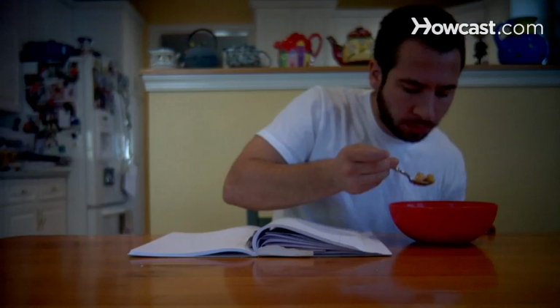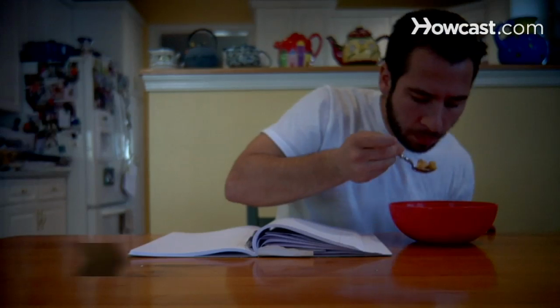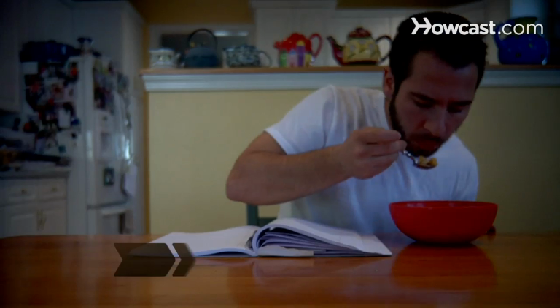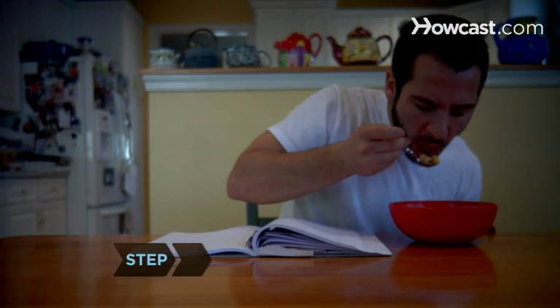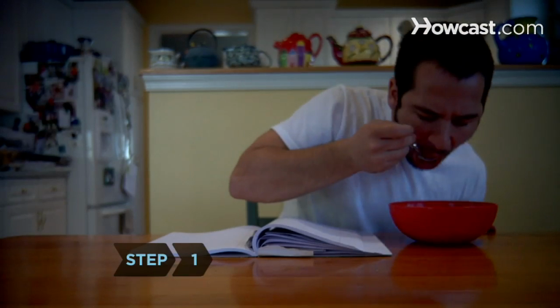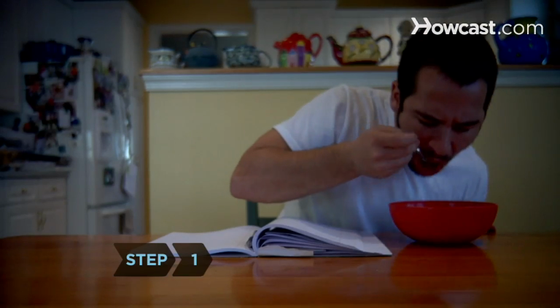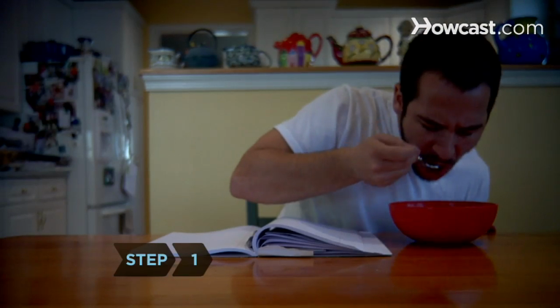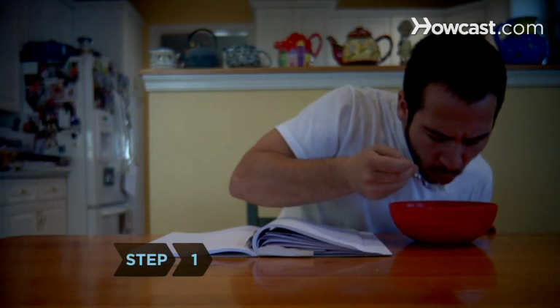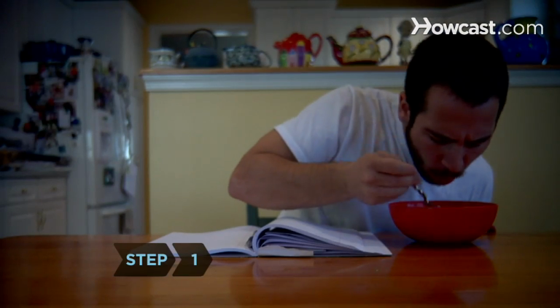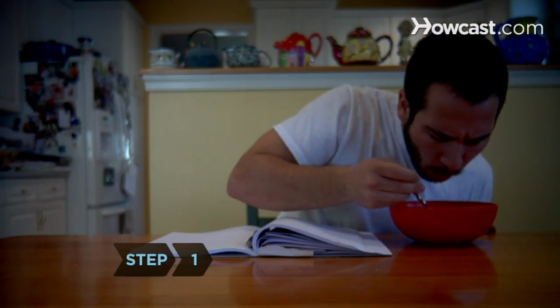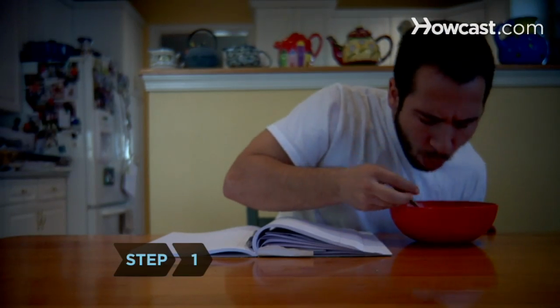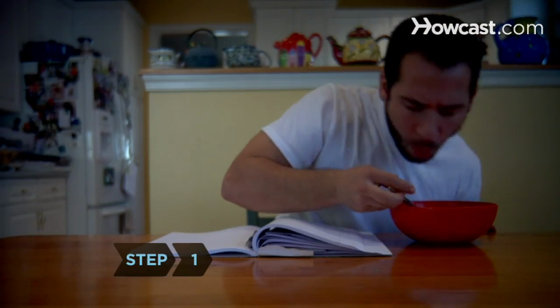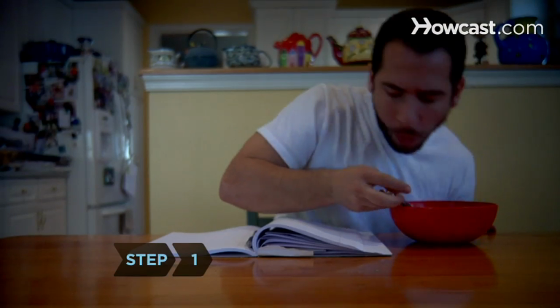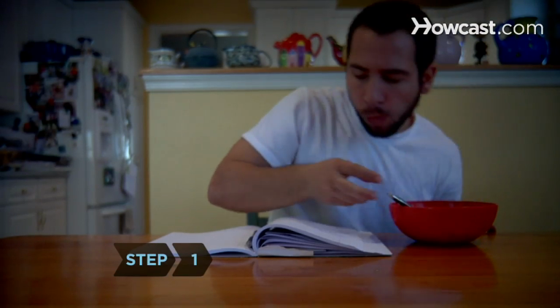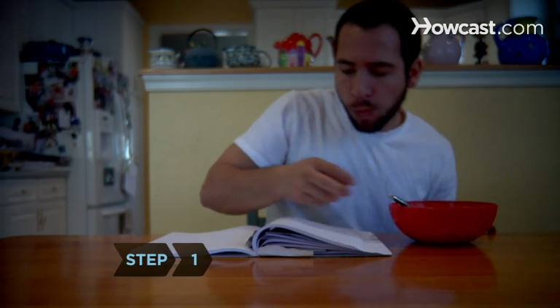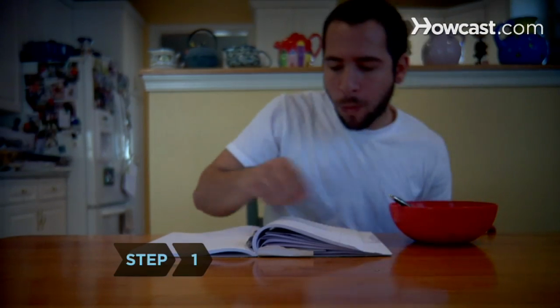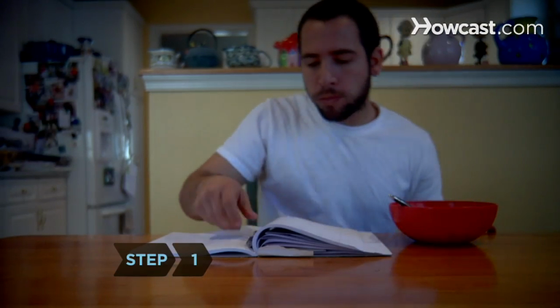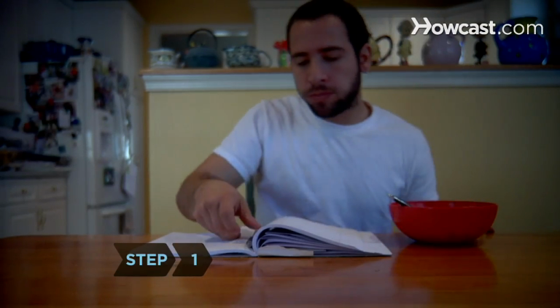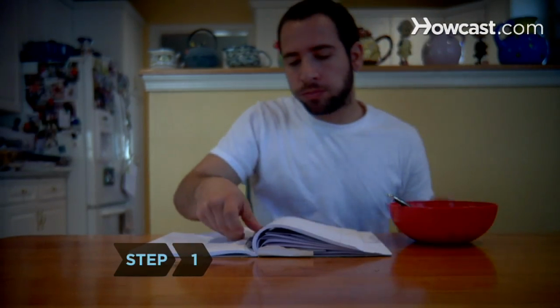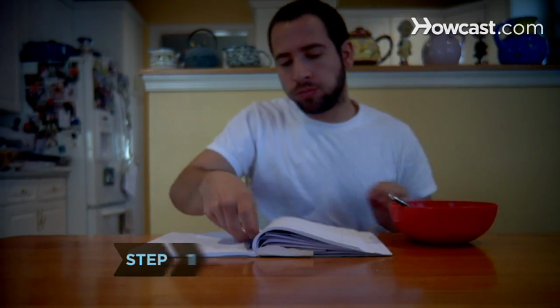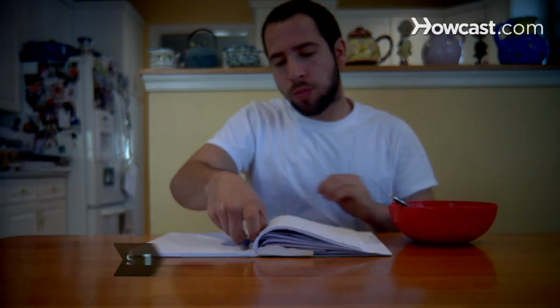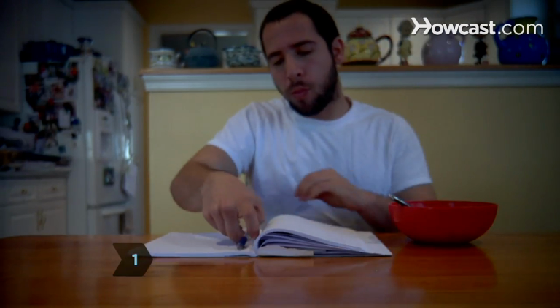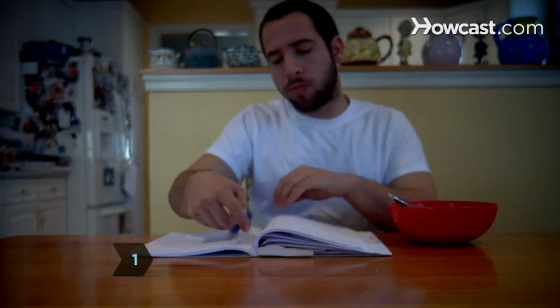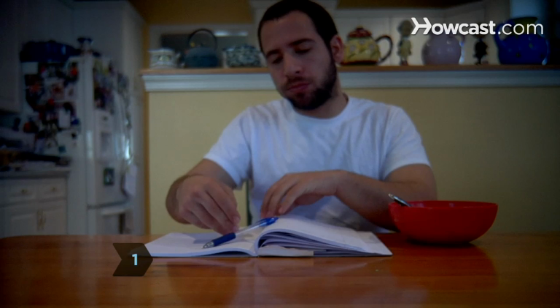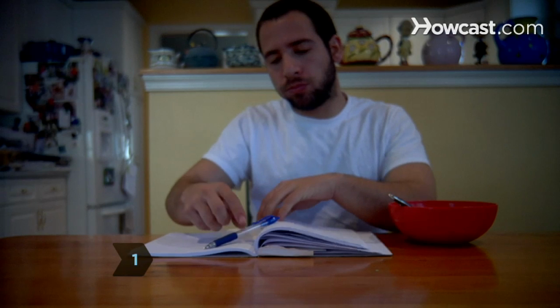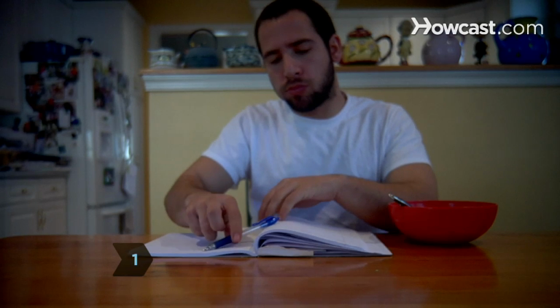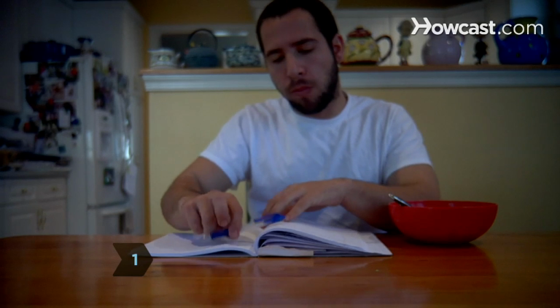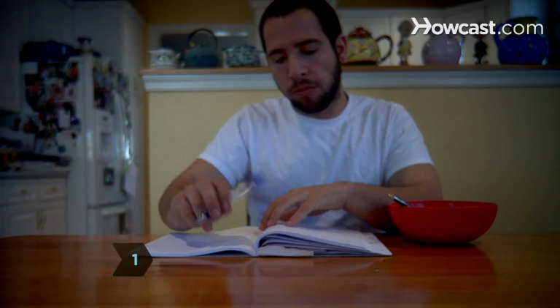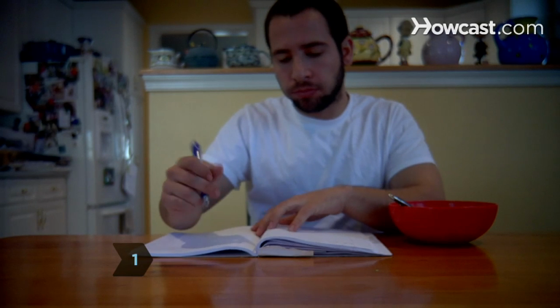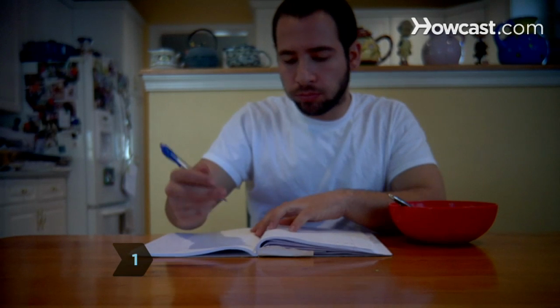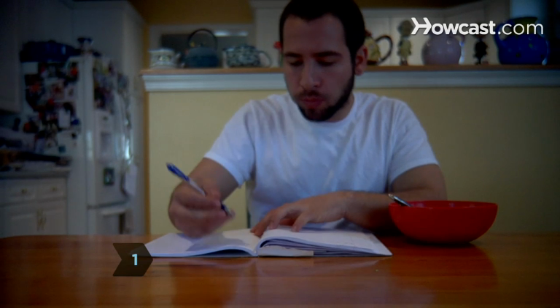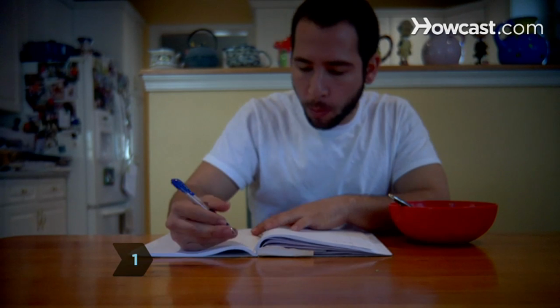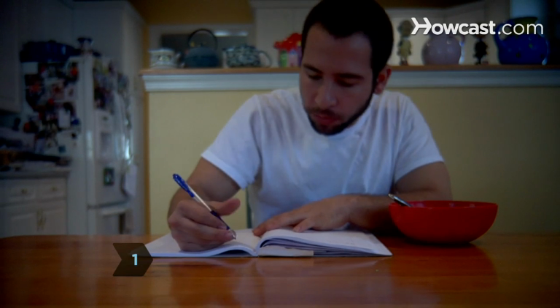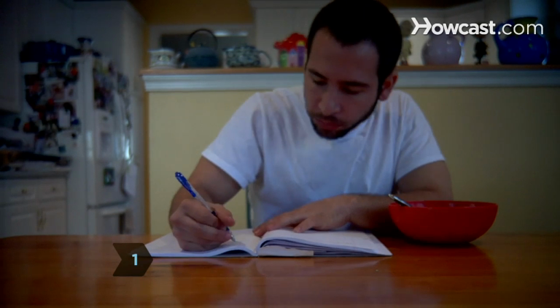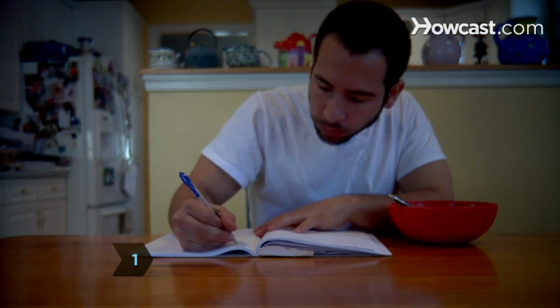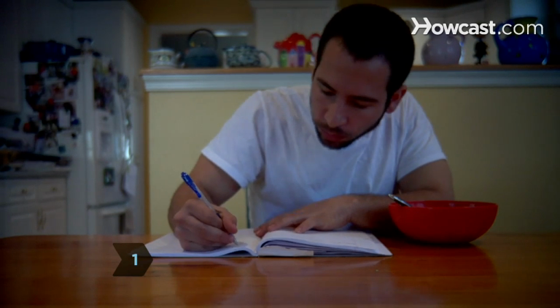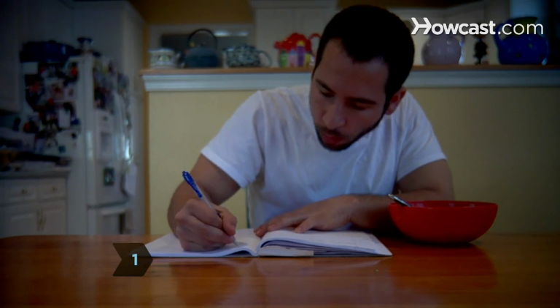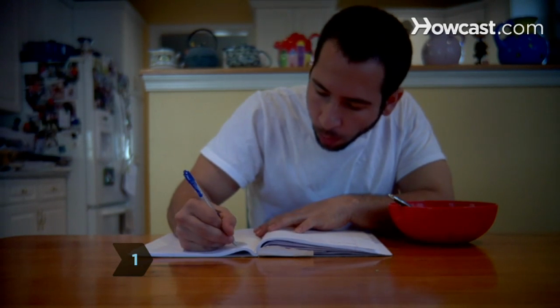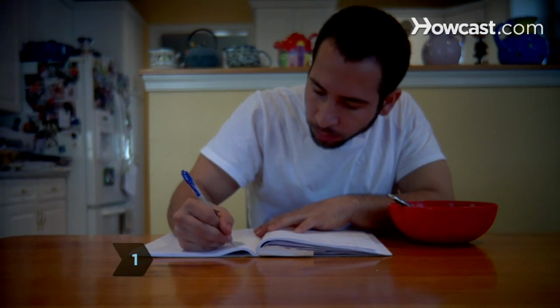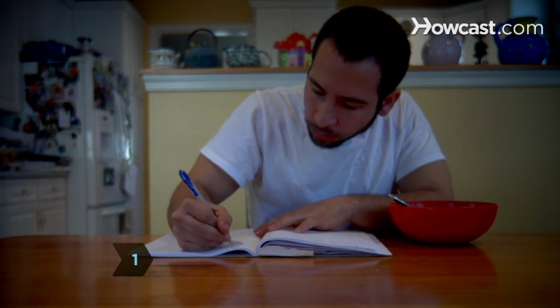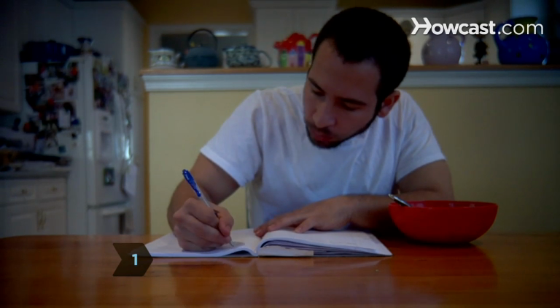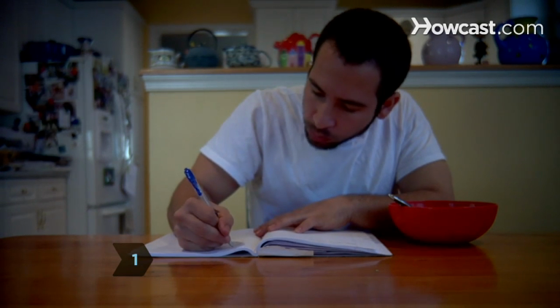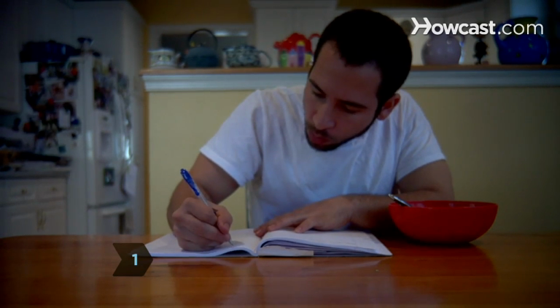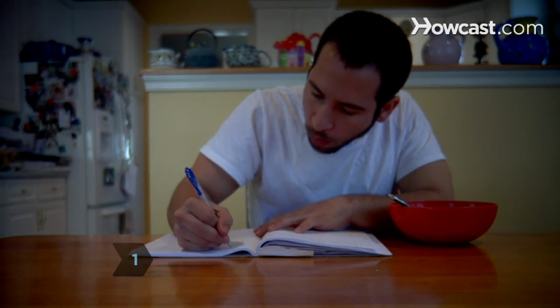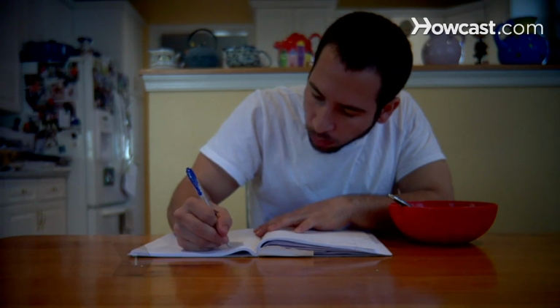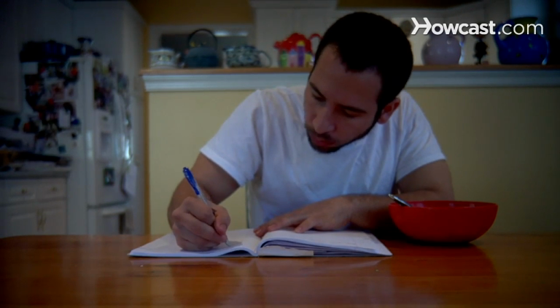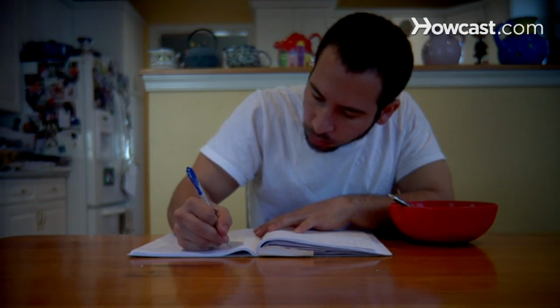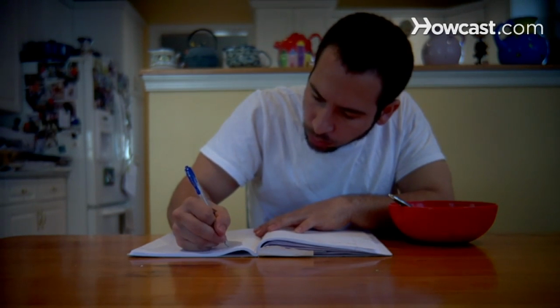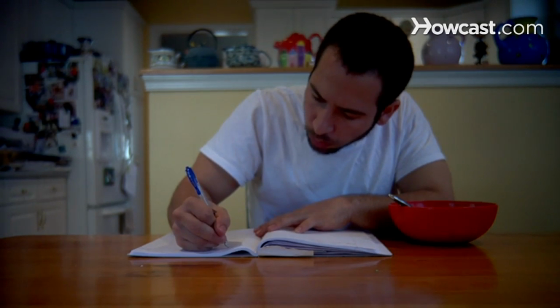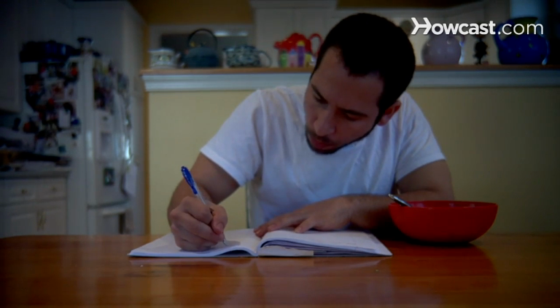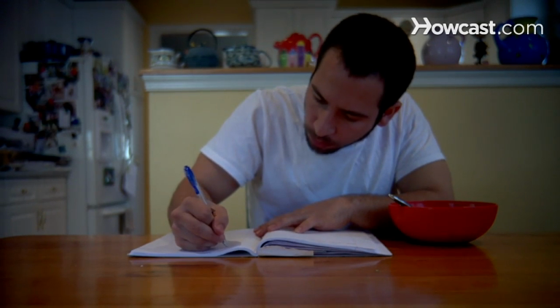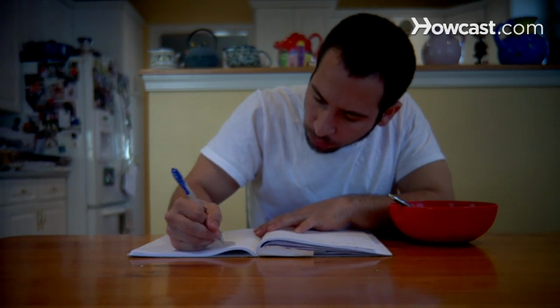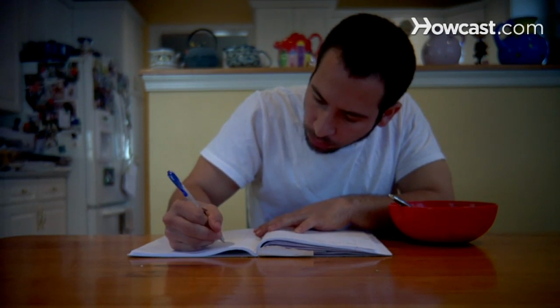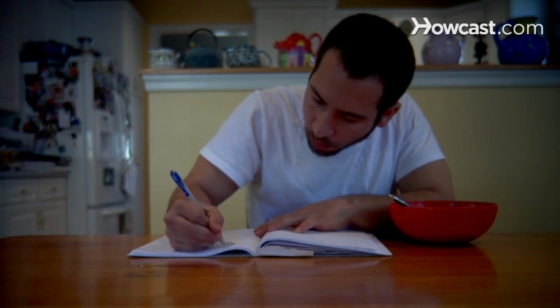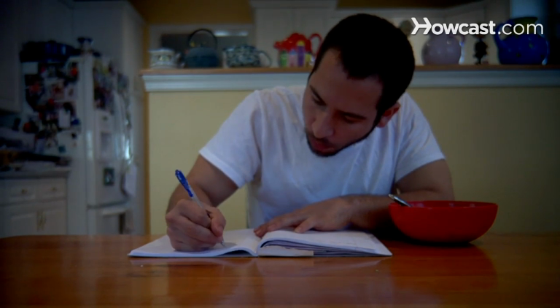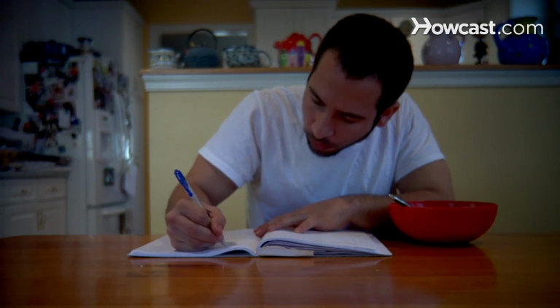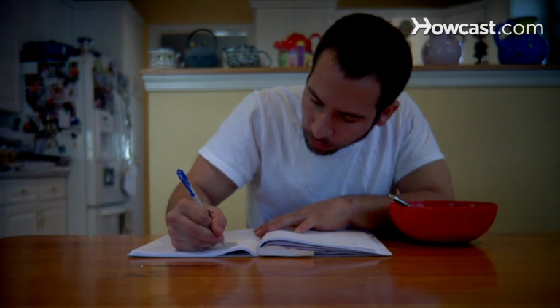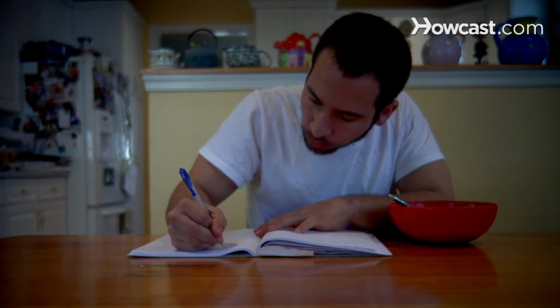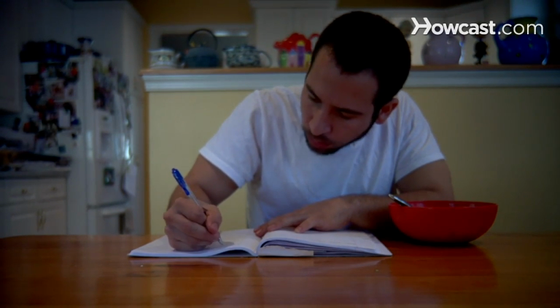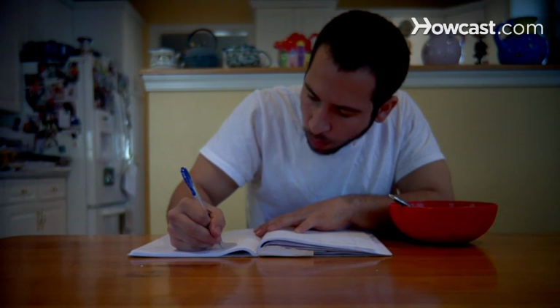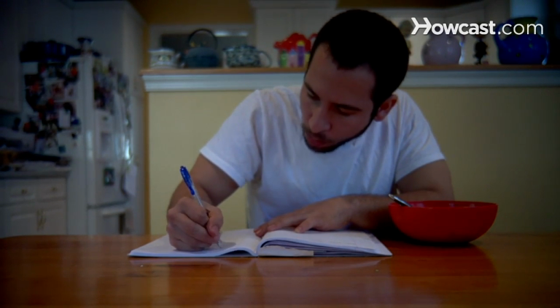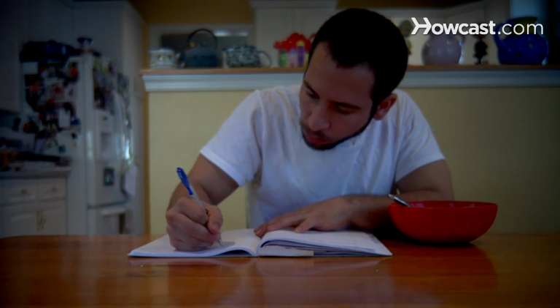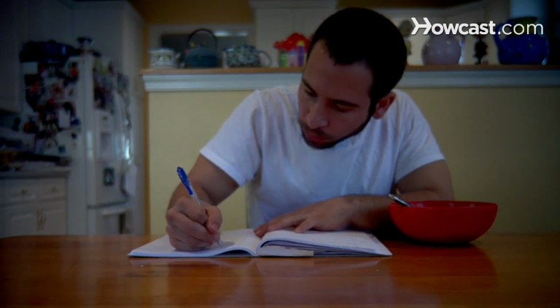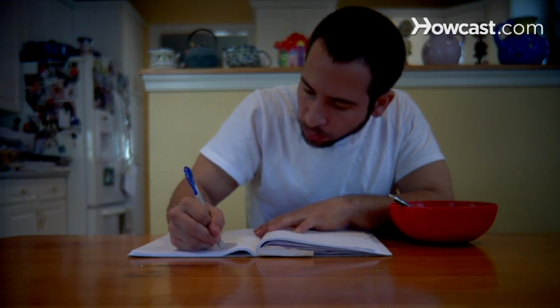Step 1. Count your calories and keep a journal of your intake. In order to lose weight, you have to burn more calories than you consume.